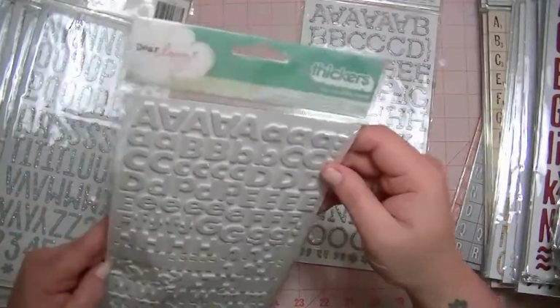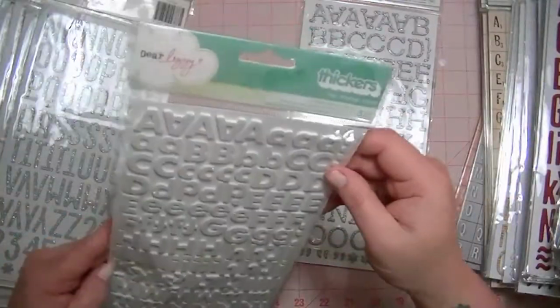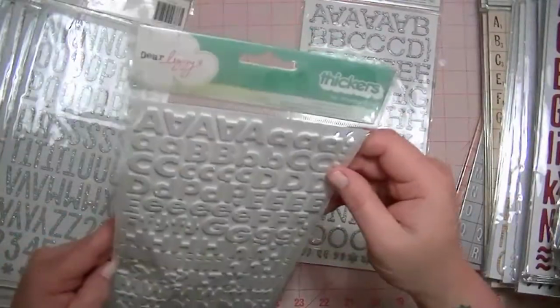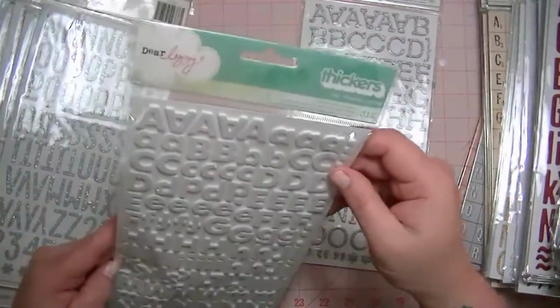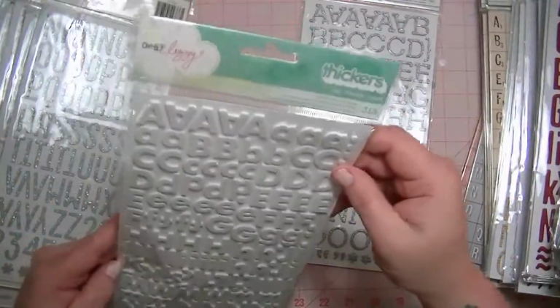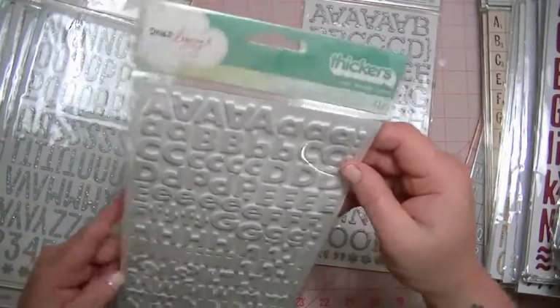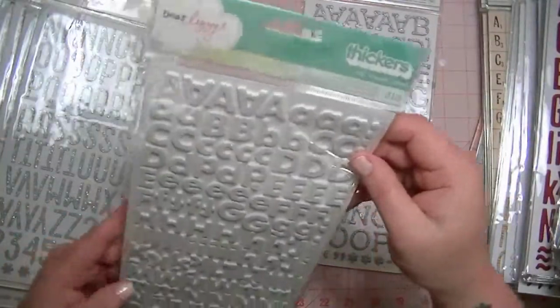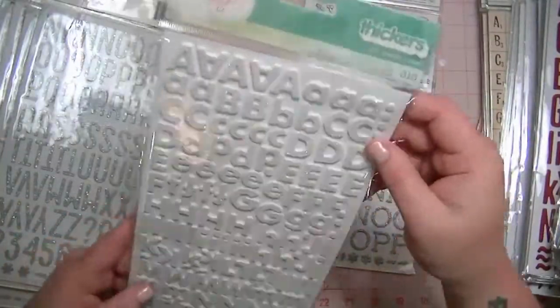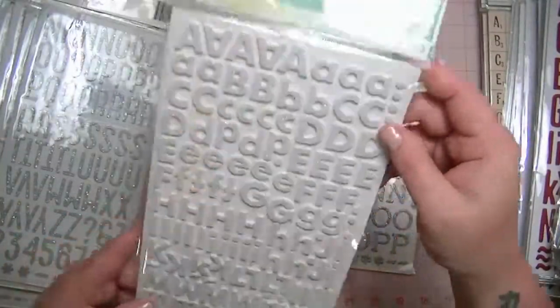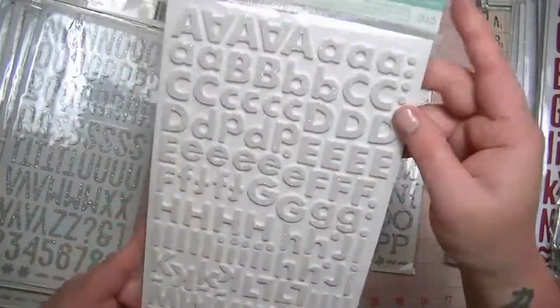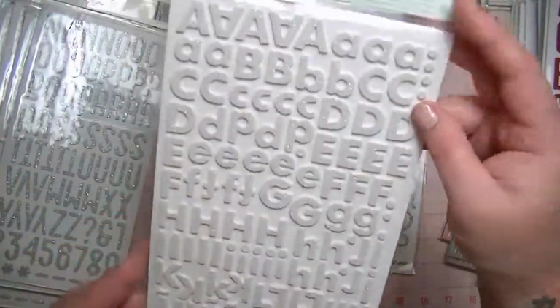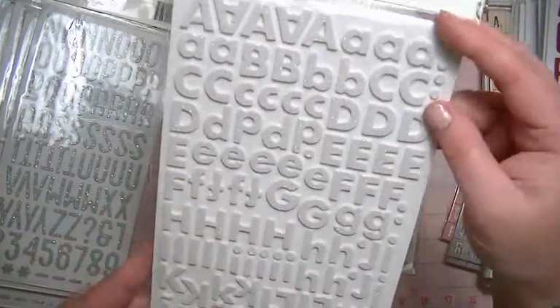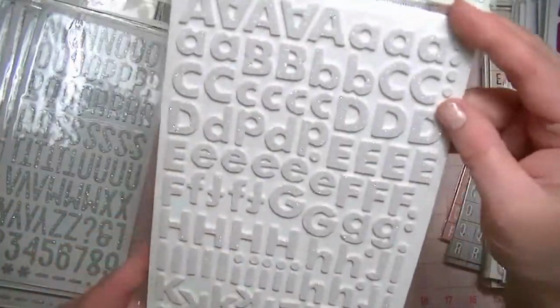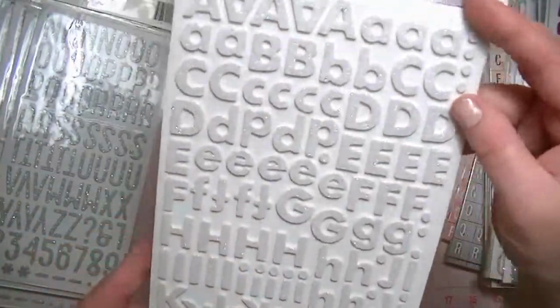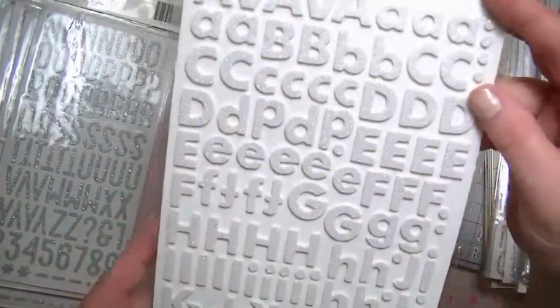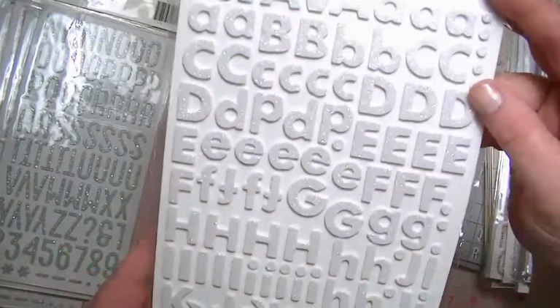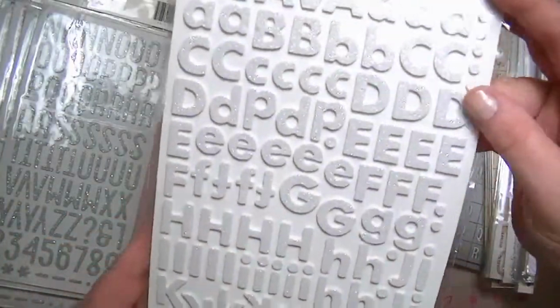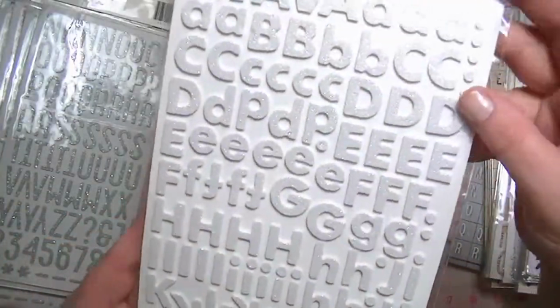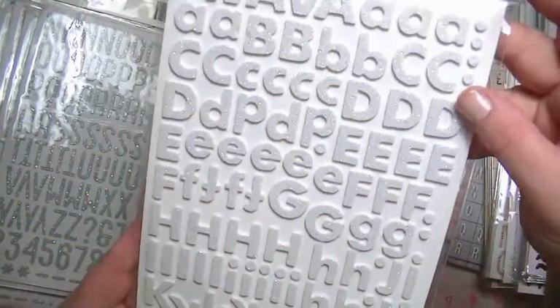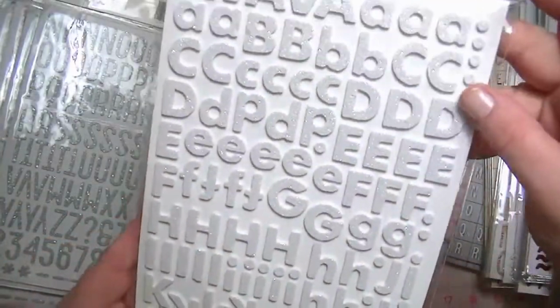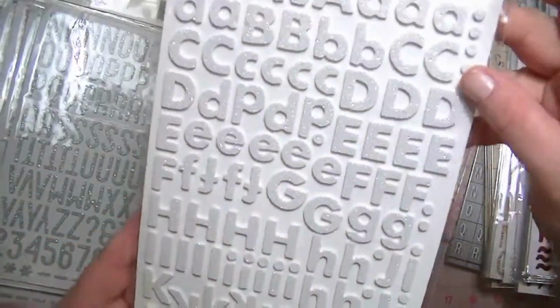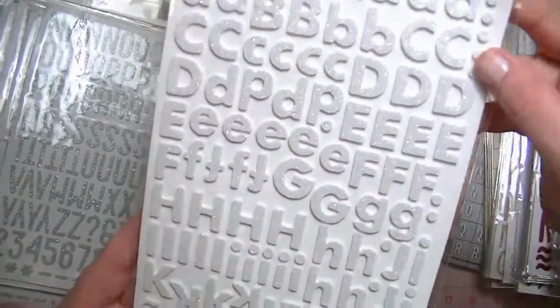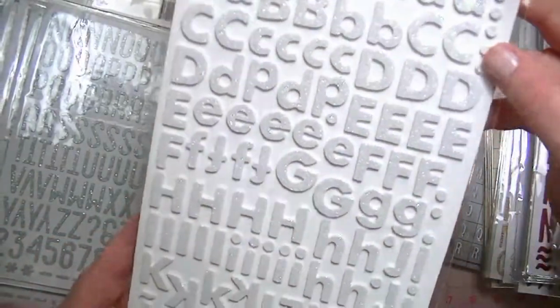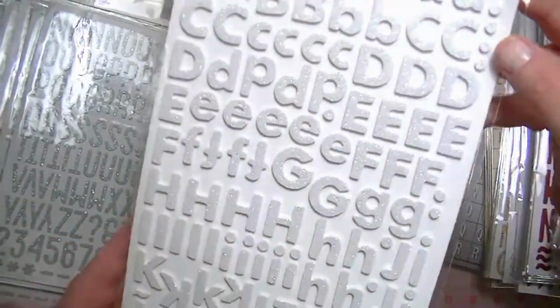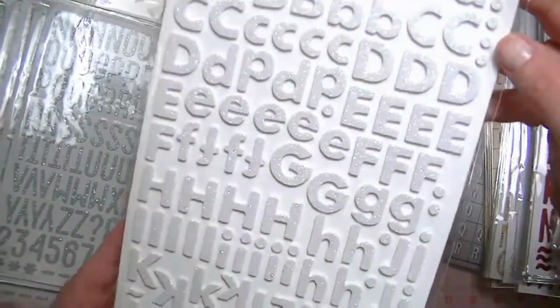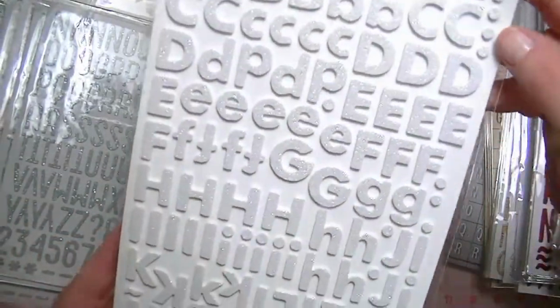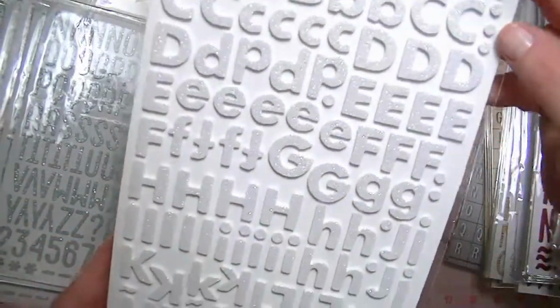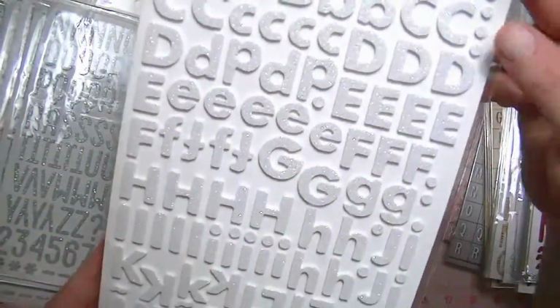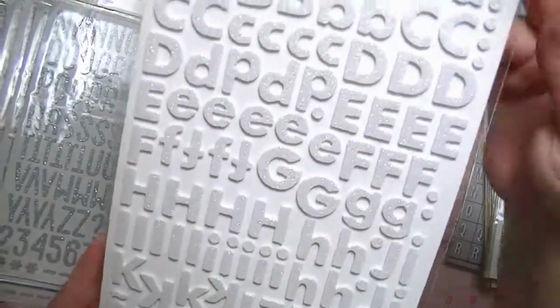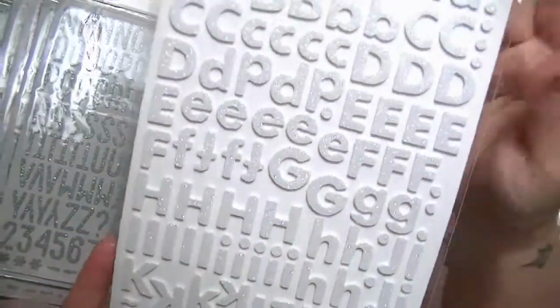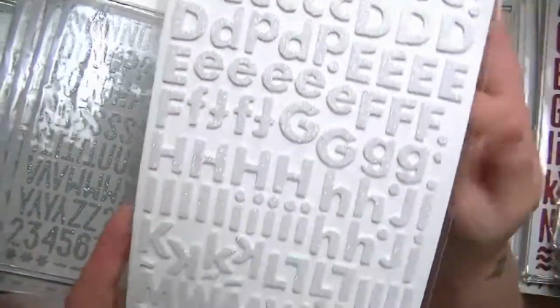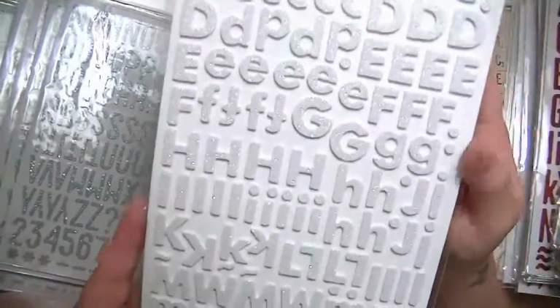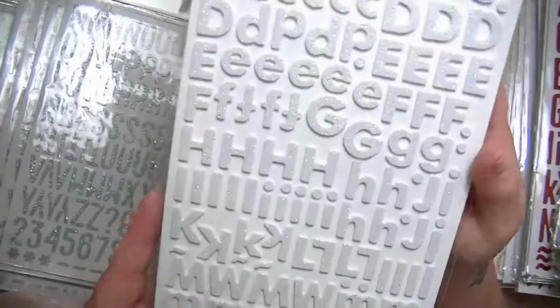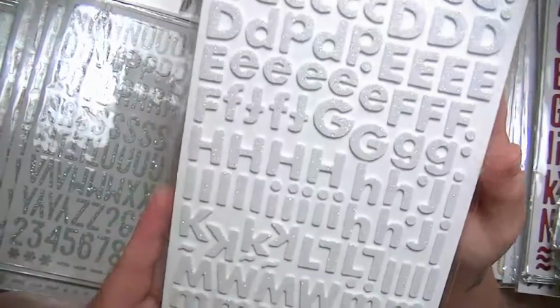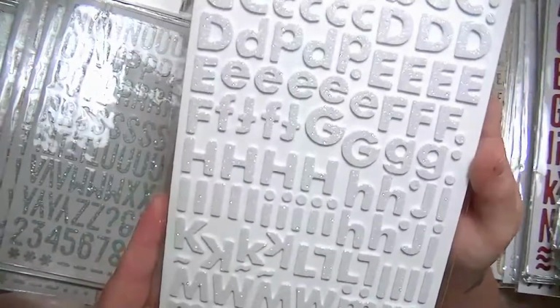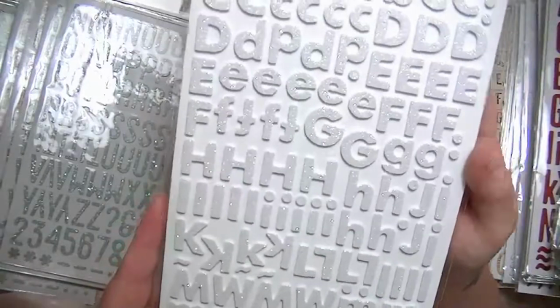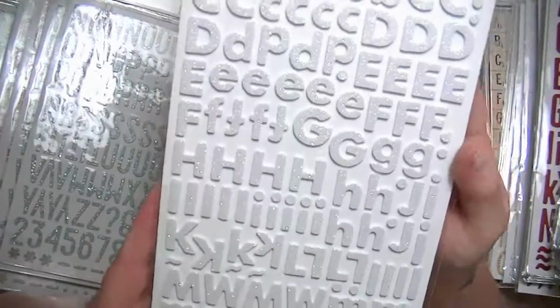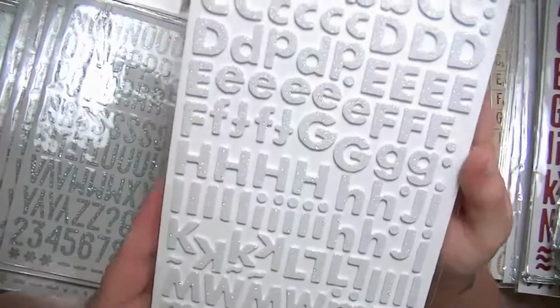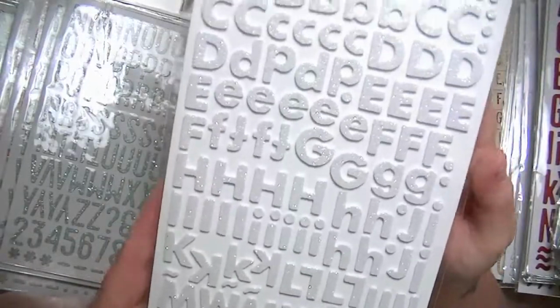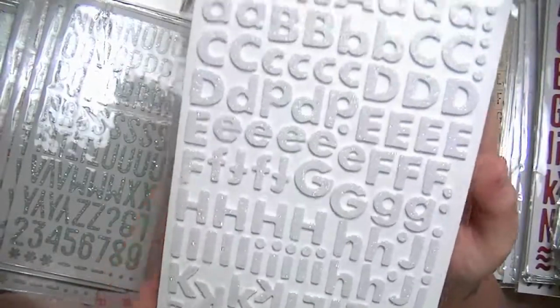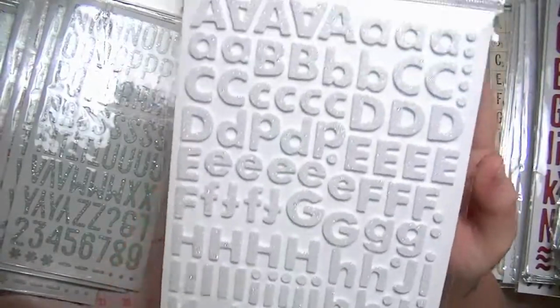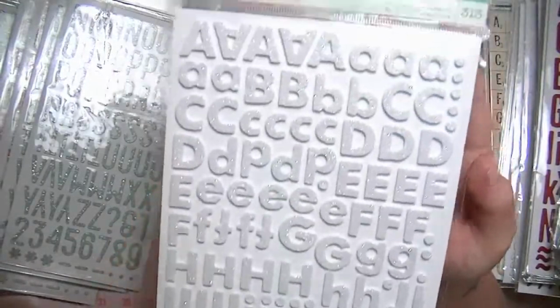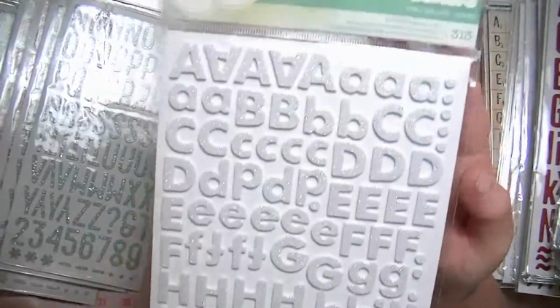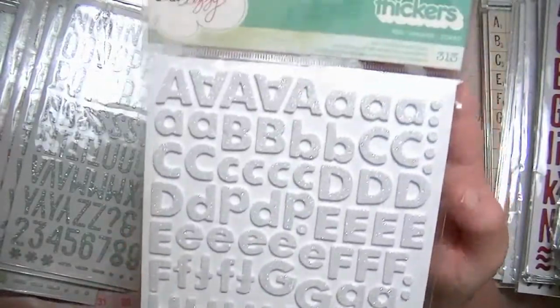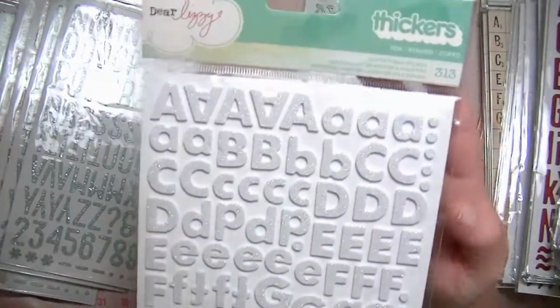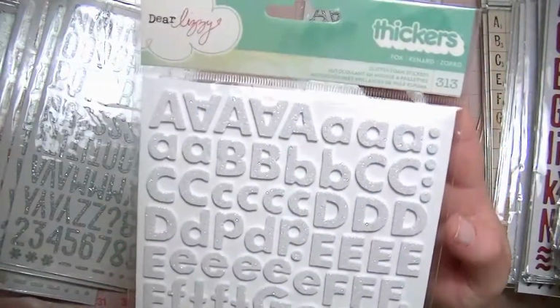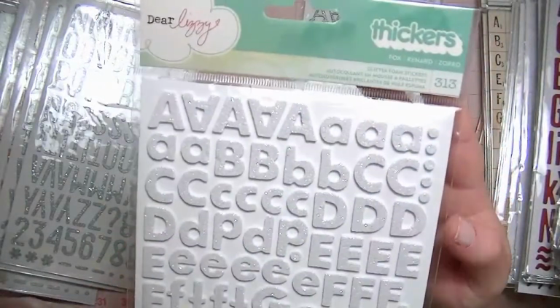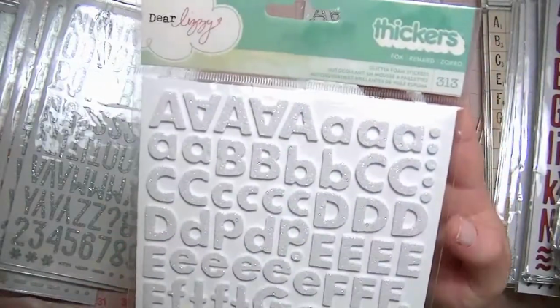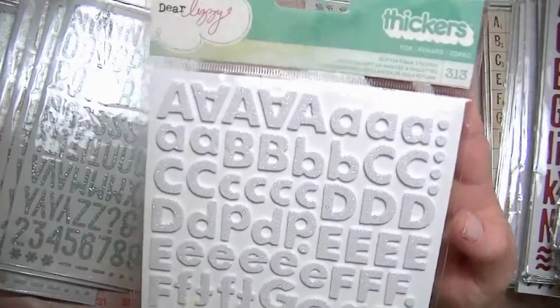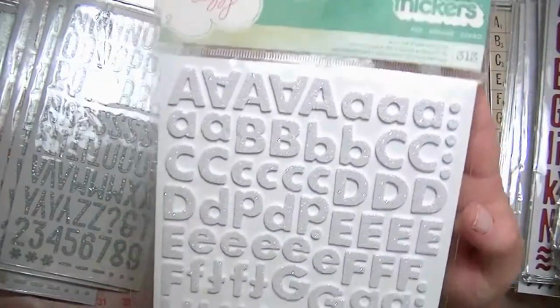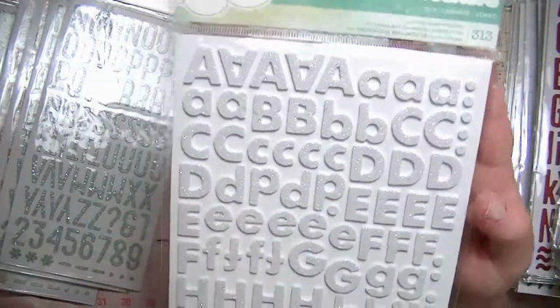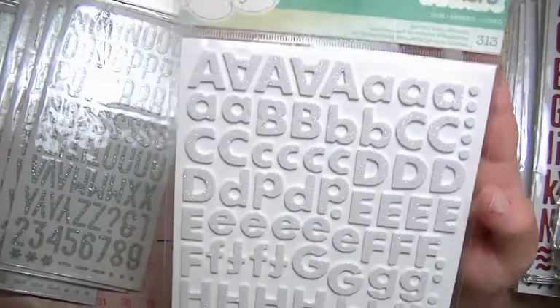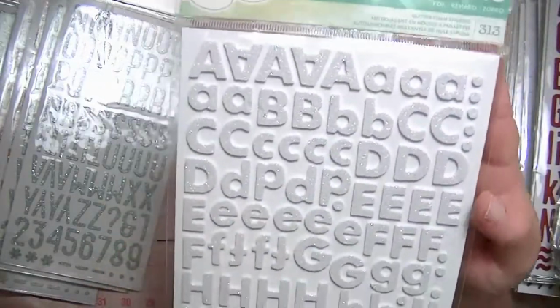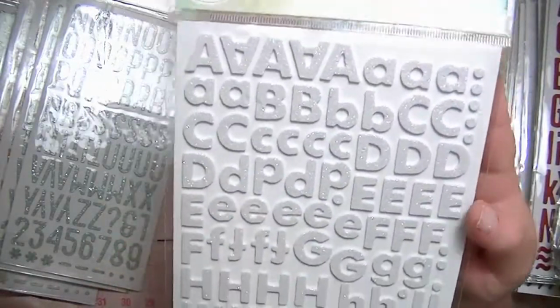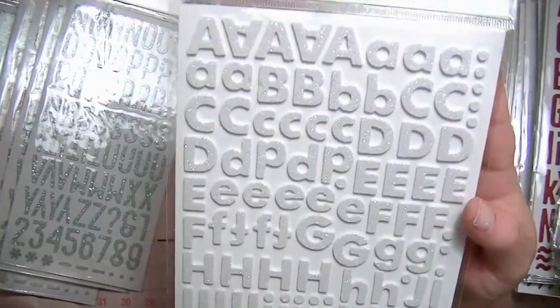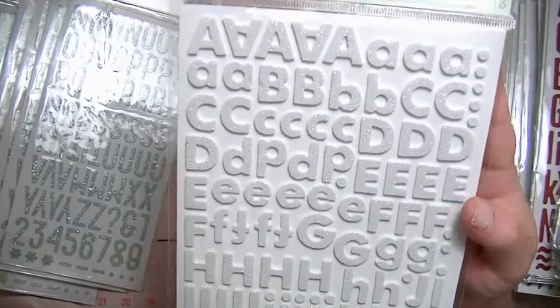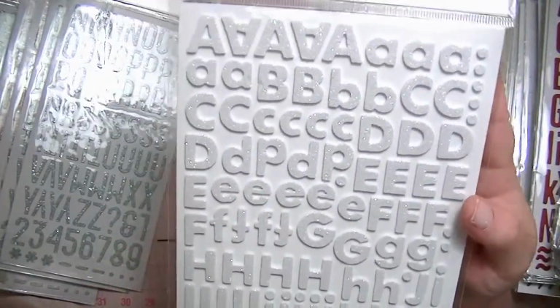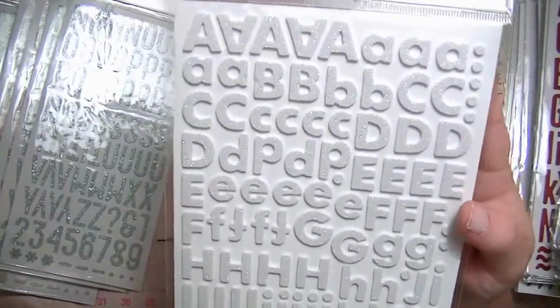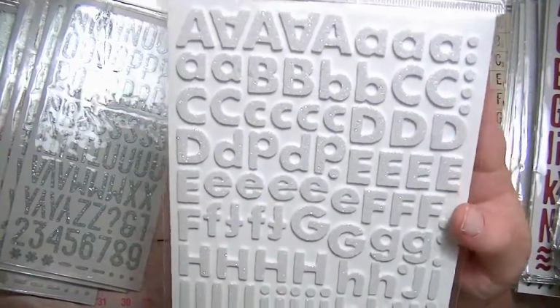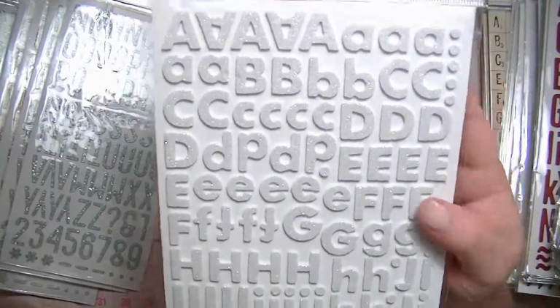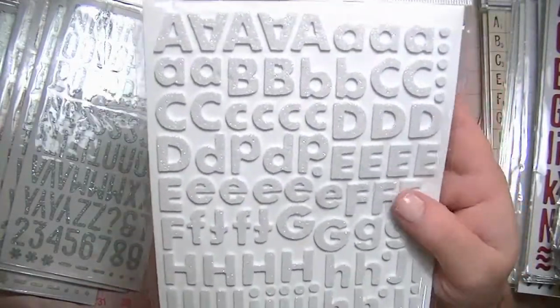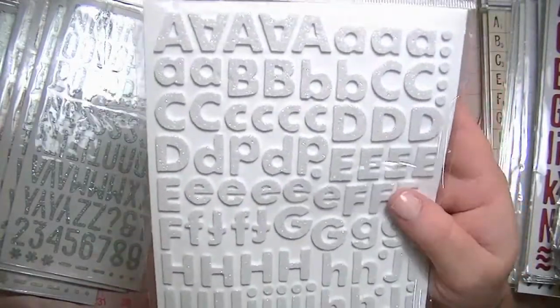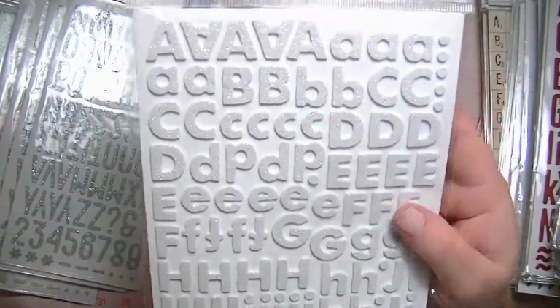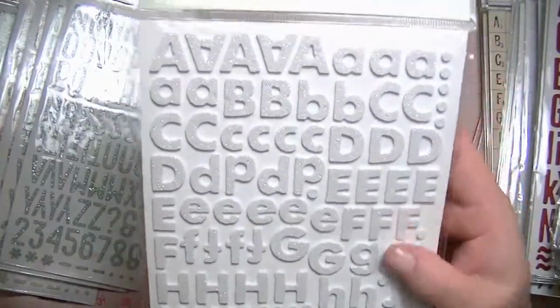This one is Fox — this is another one of my favorites. It's the same white iridescent glitter, and the font is Fox. It's a smaller letter, and it's foam.